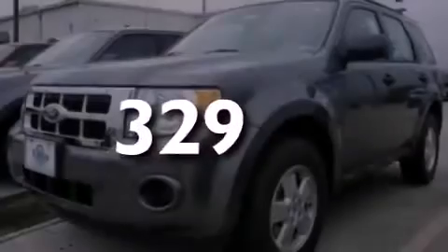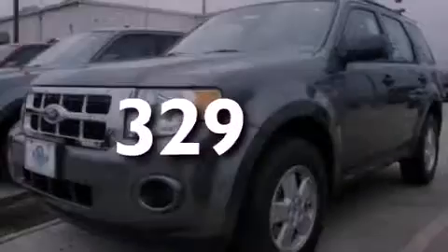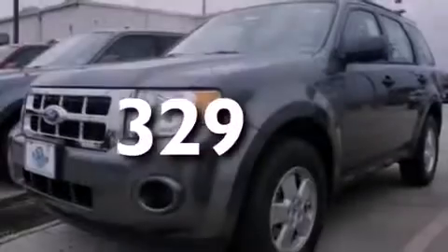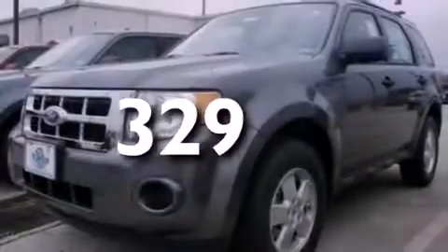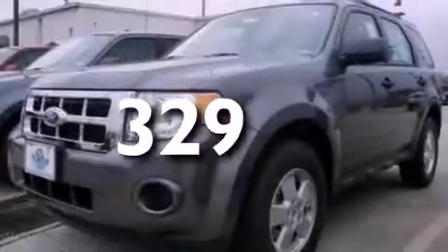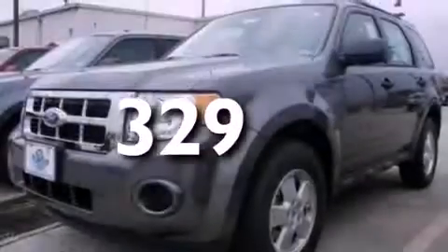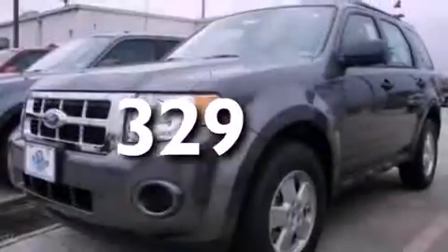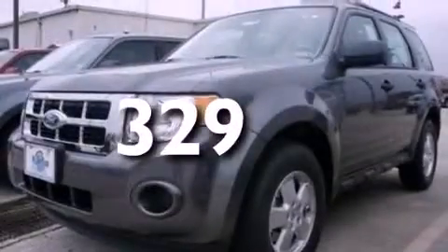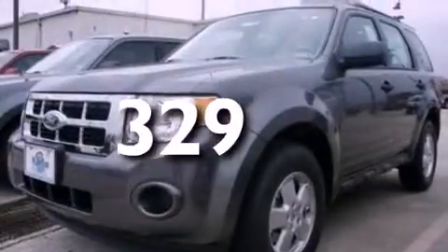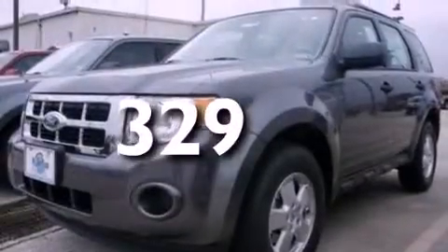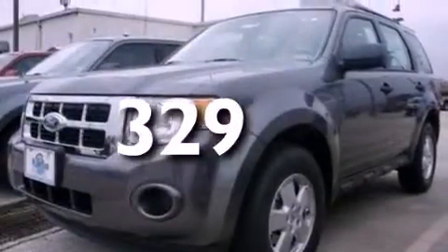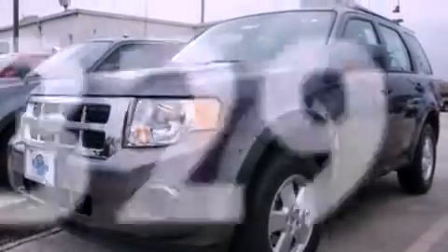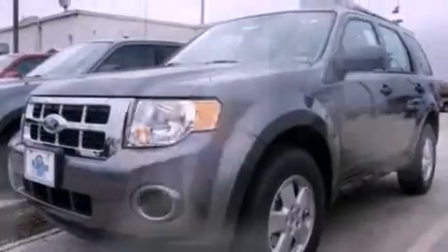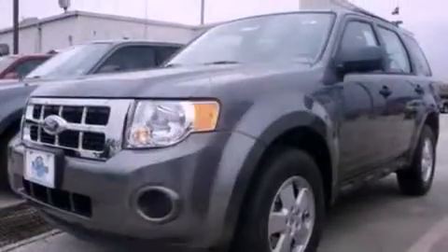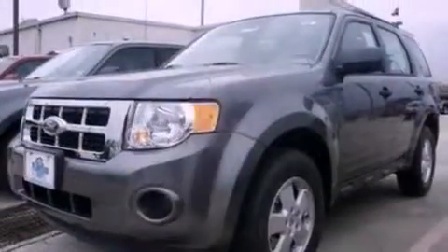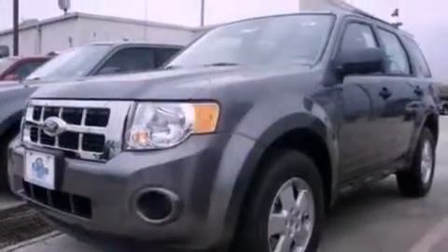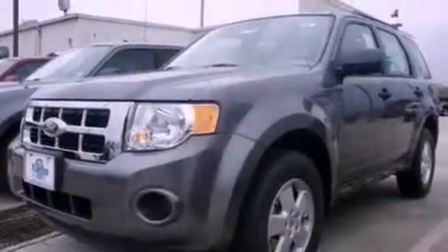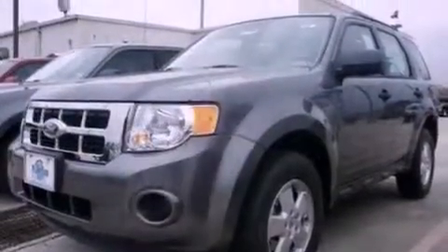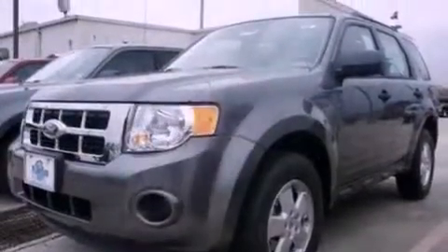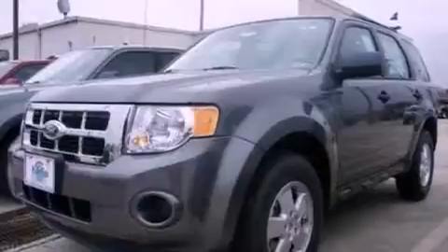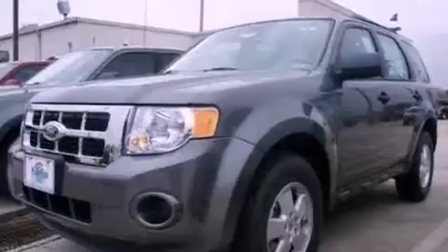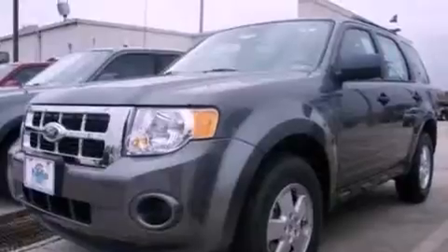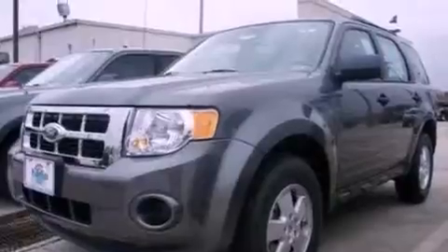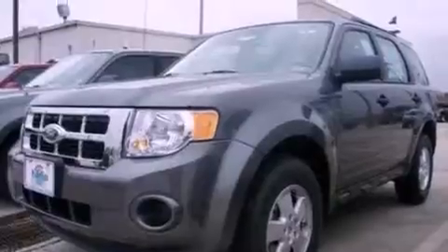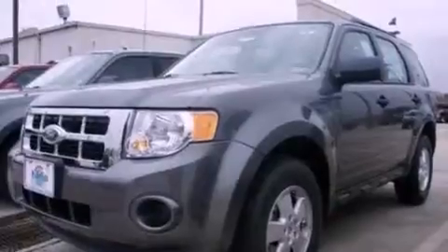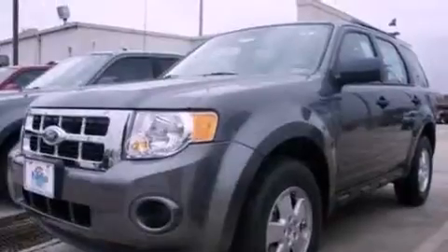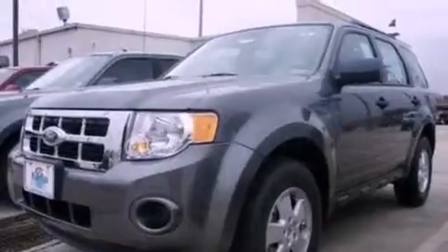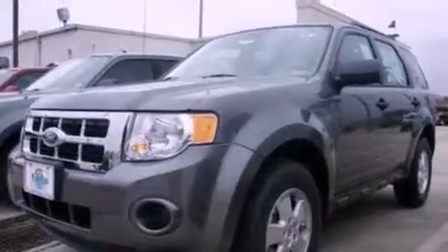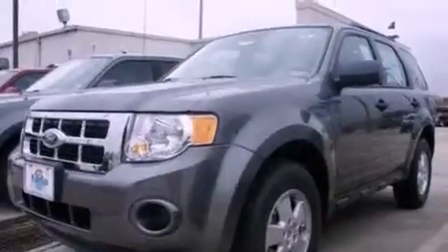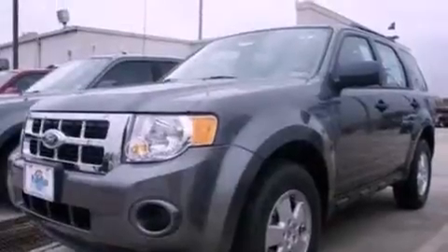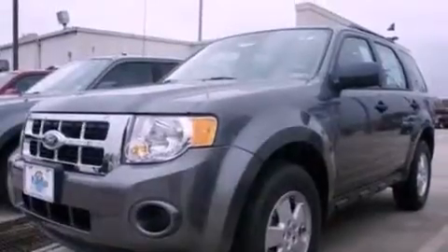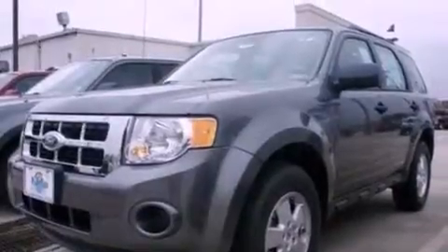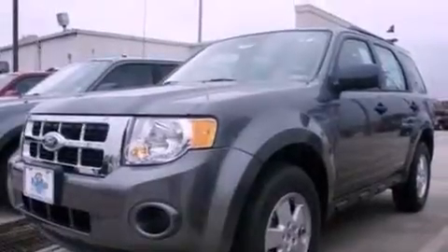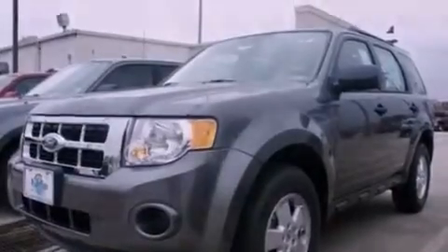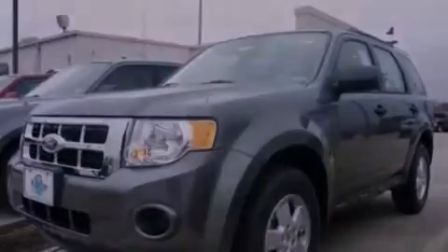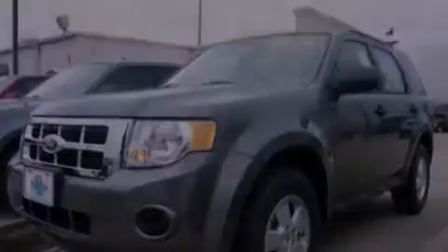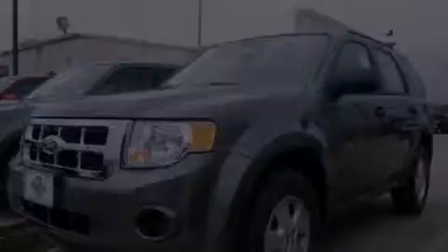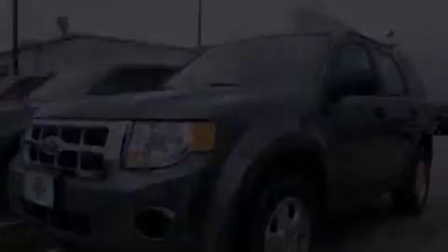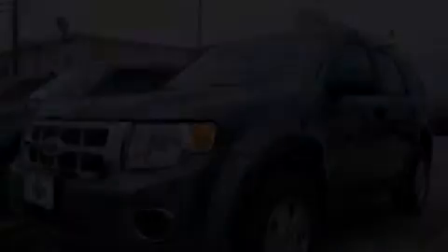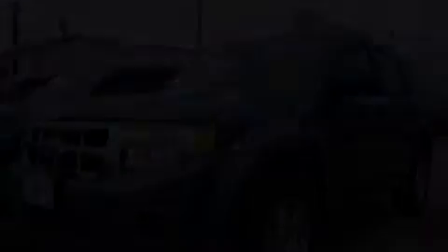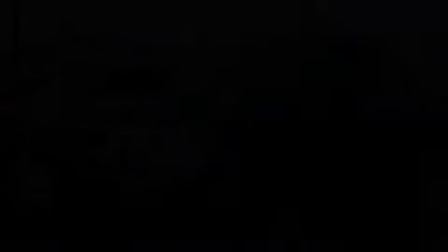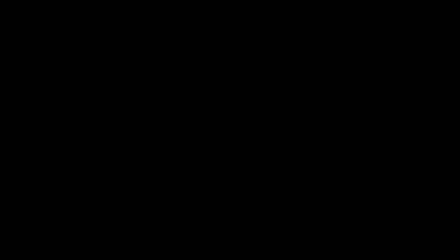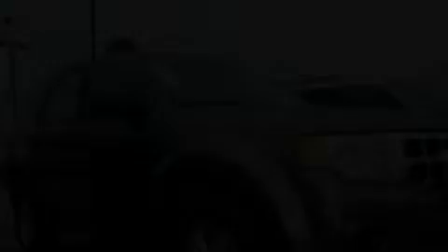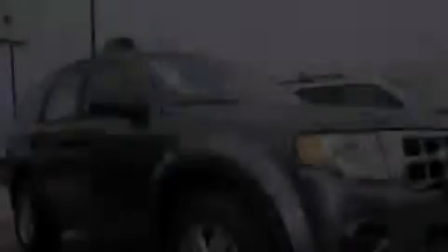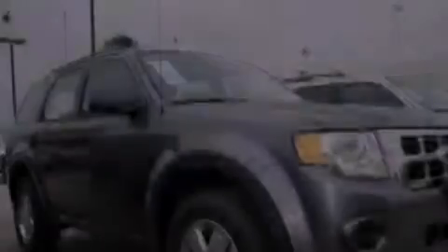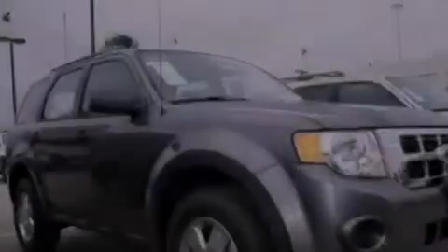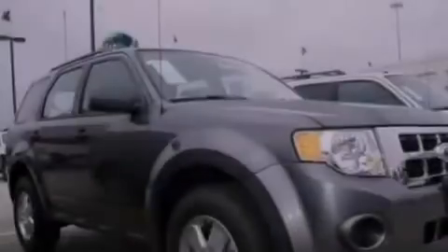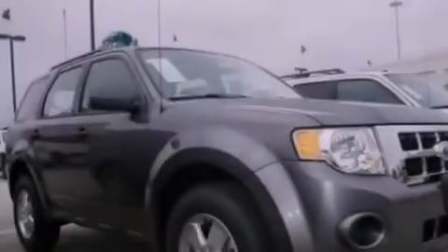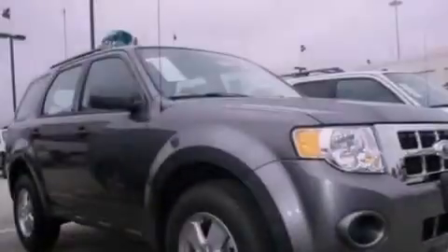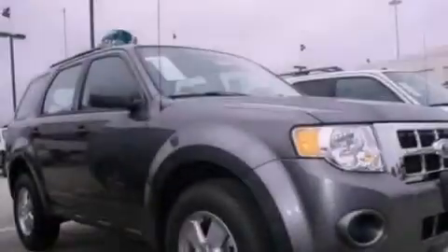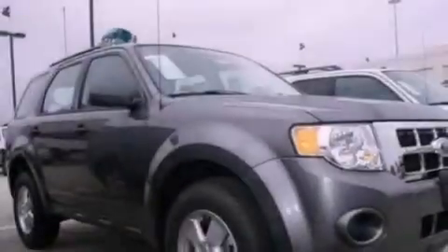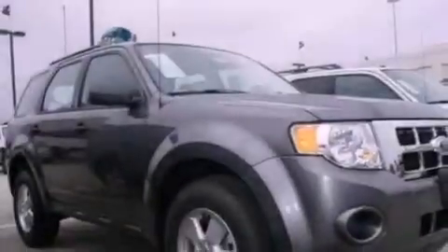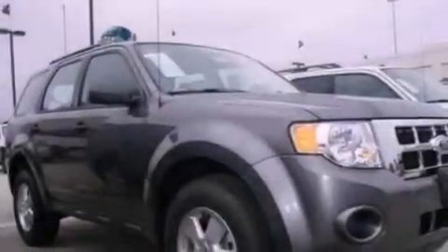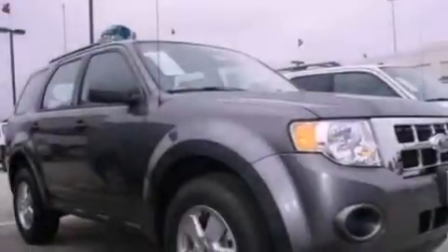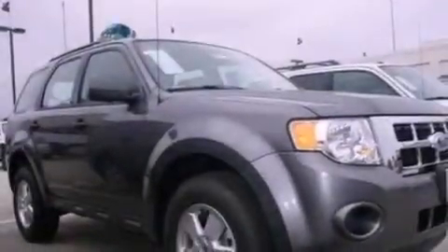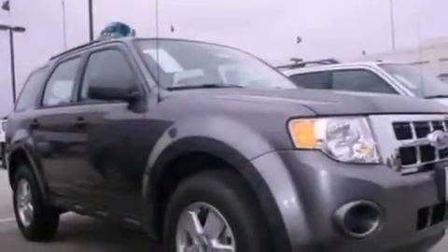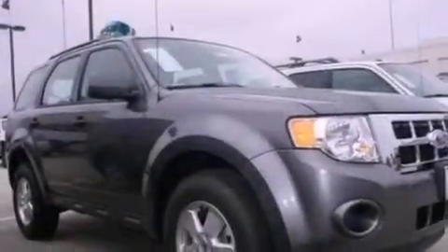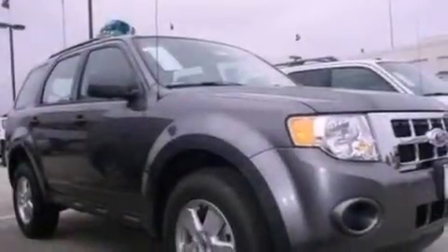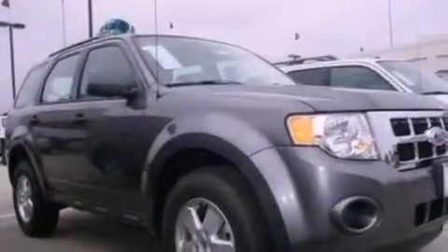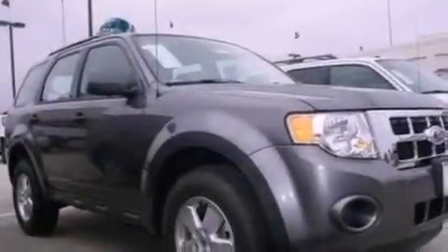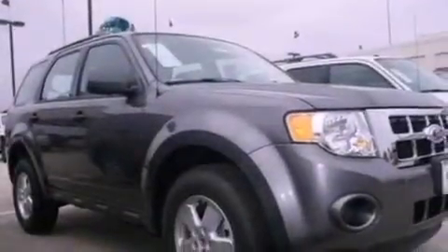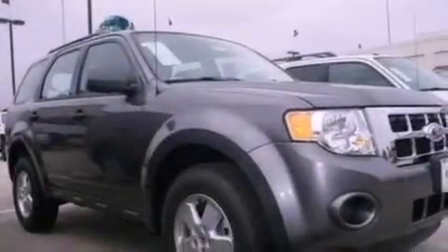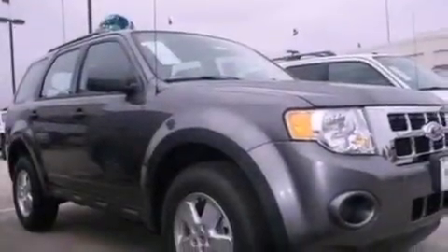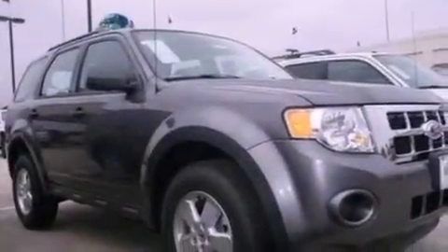With an EPA estimated rating of 28 miles per gallon on the highway, you won't be making frequent trips to the gas pumps.